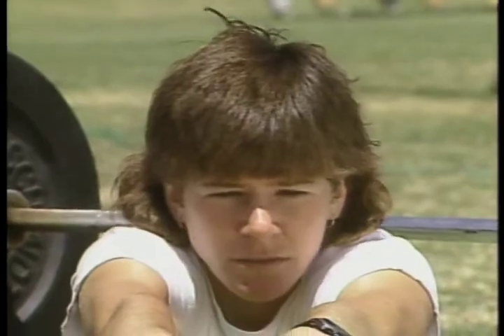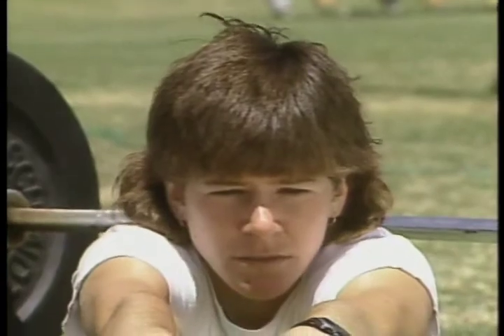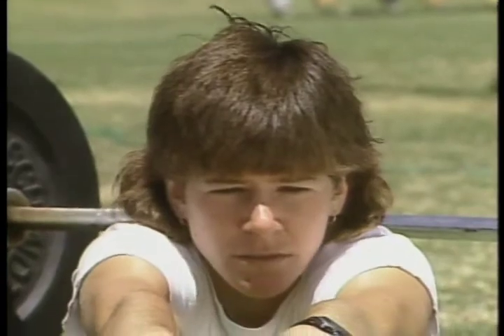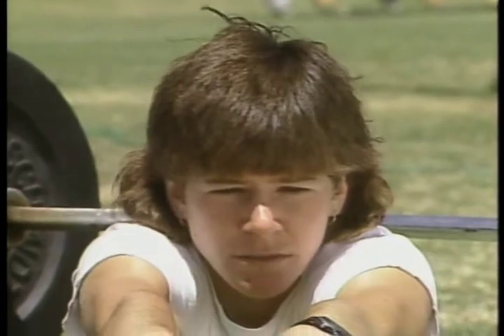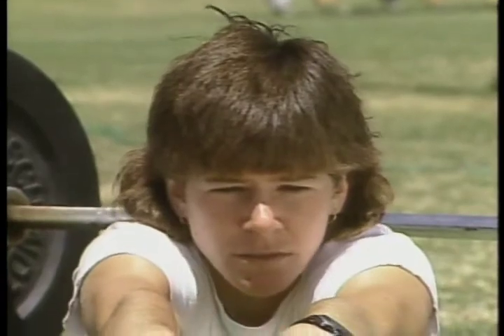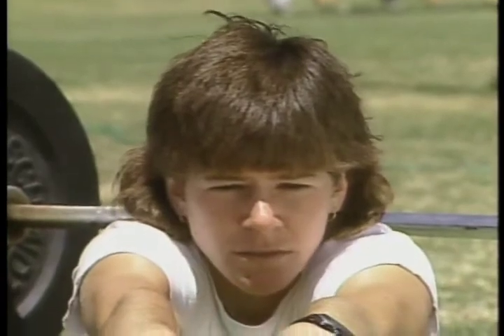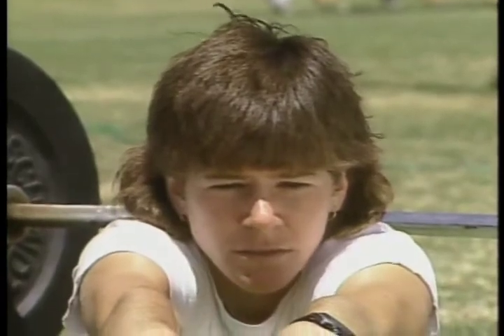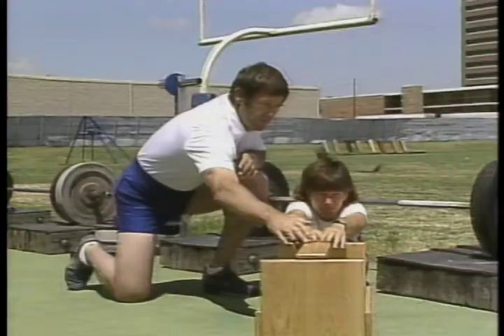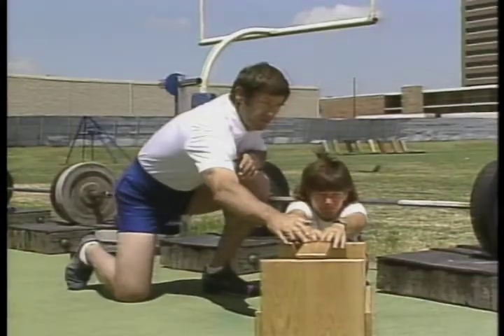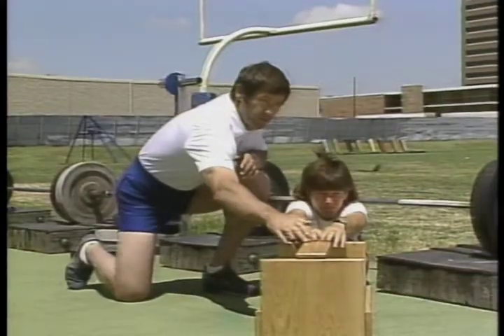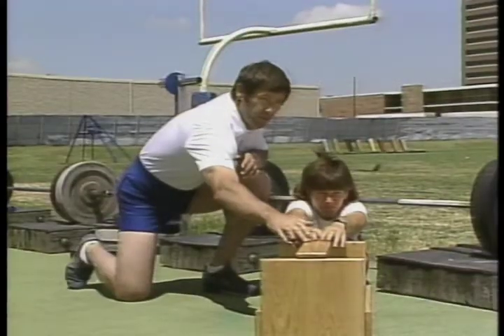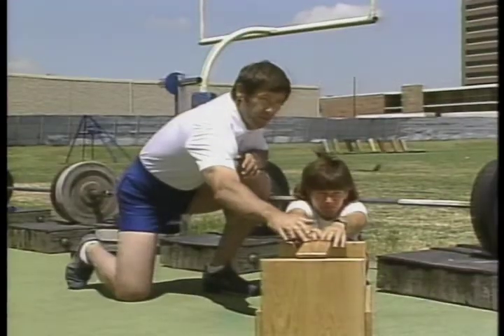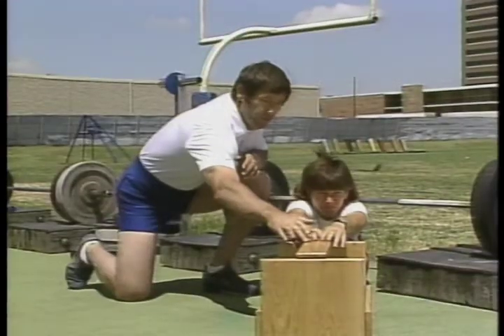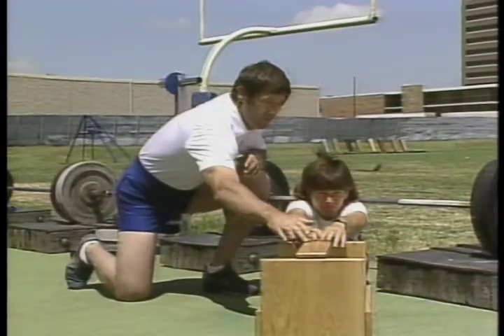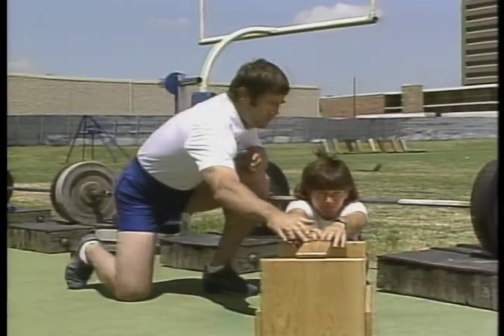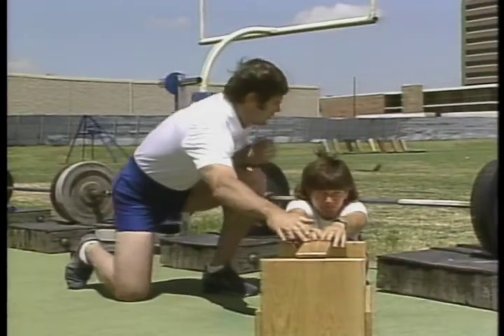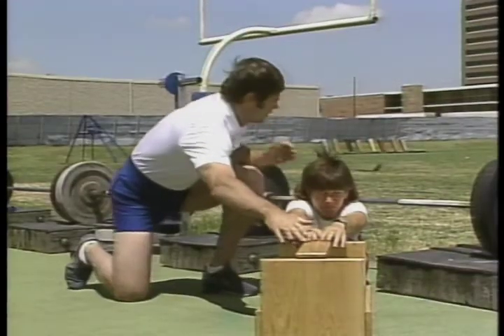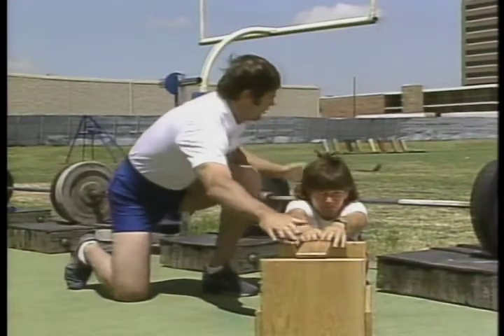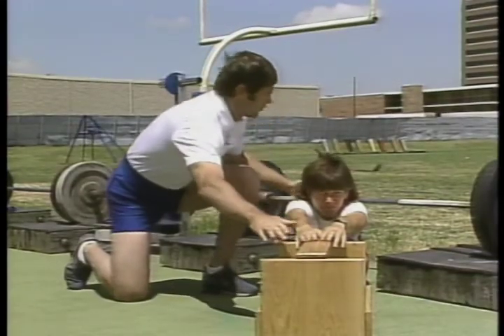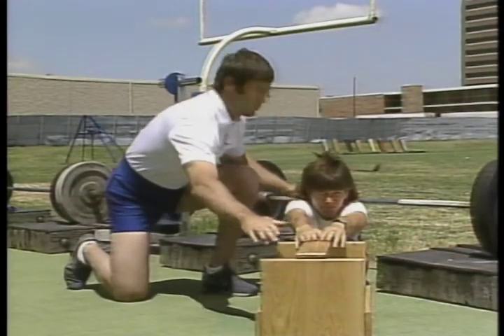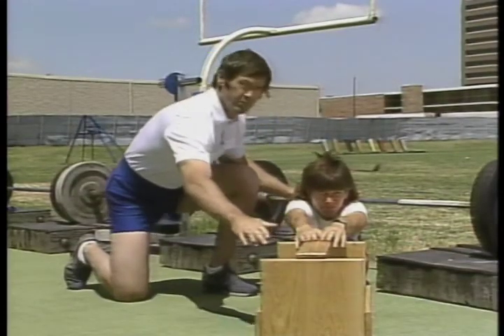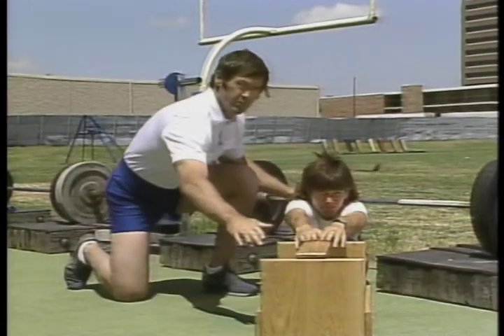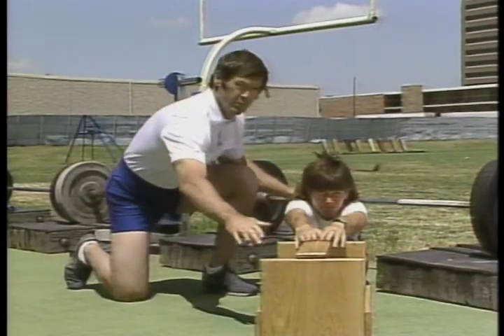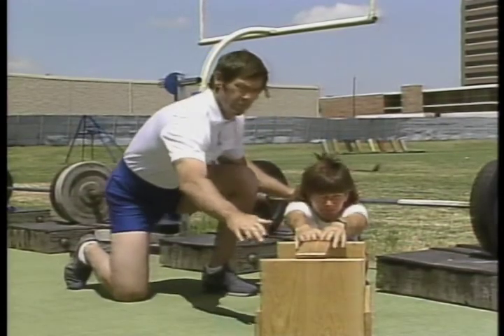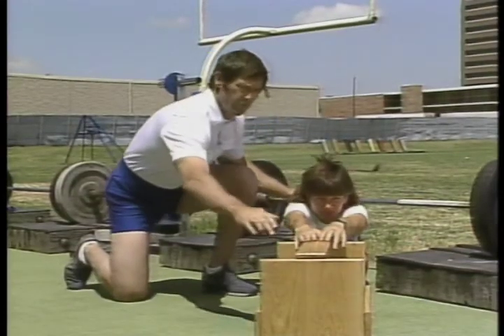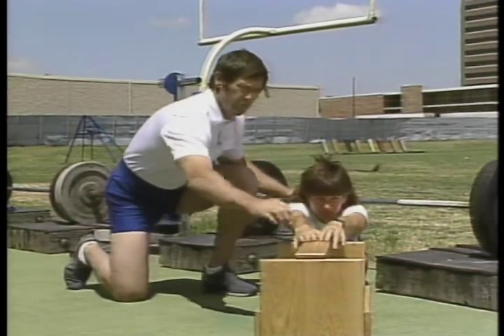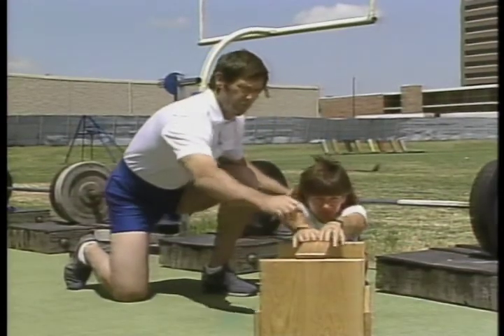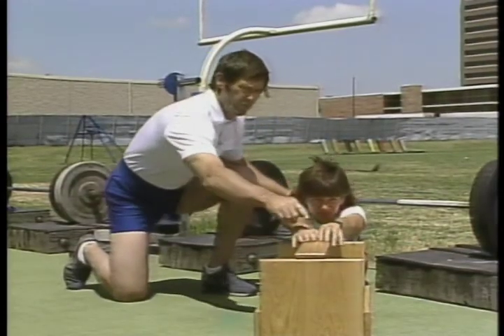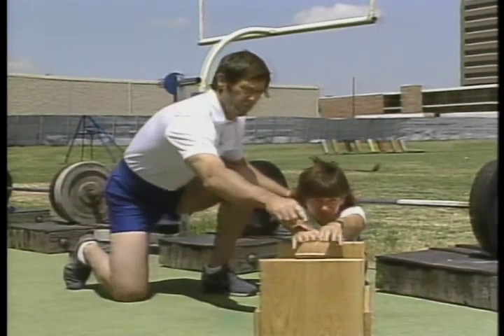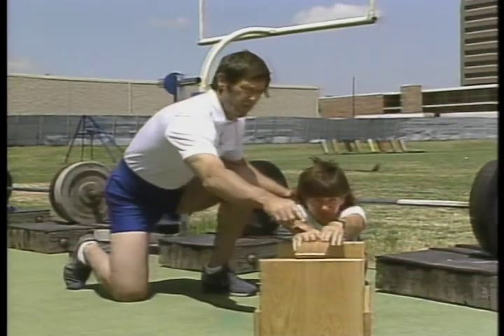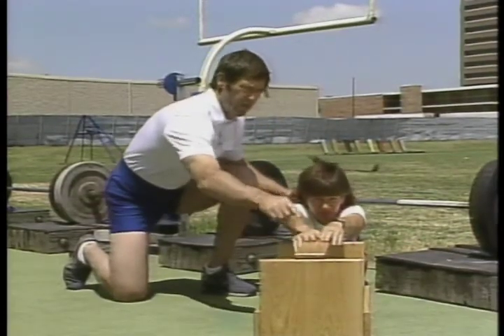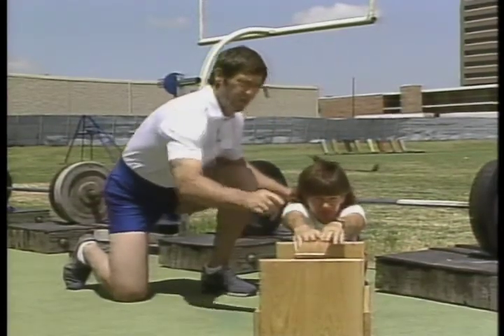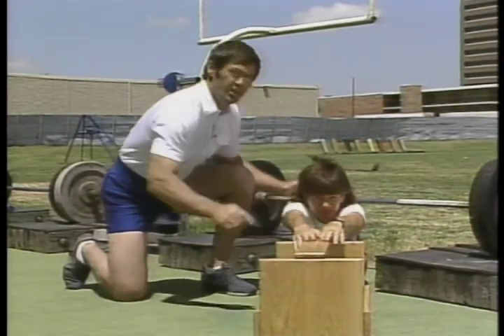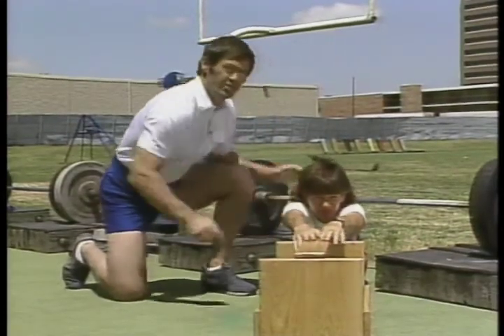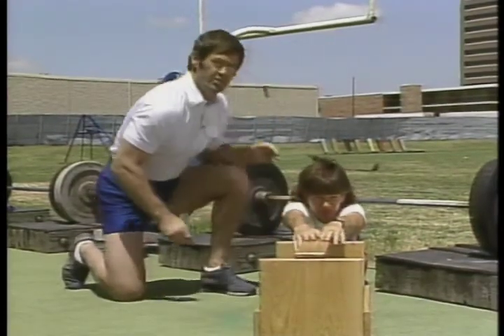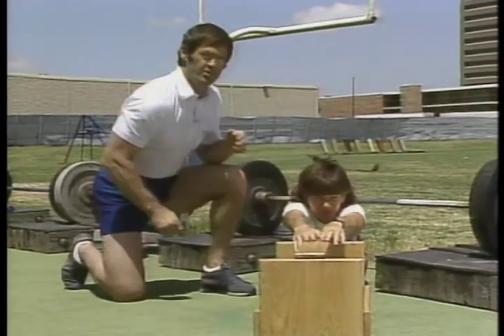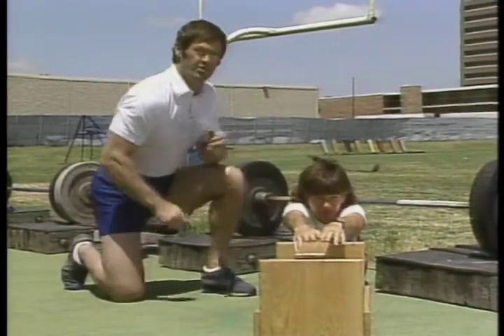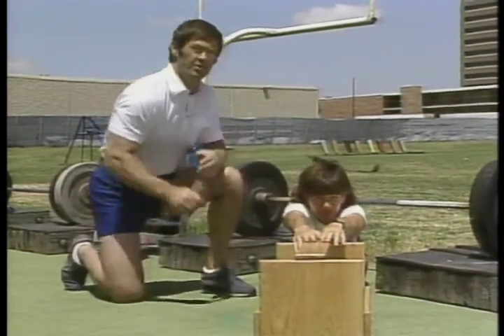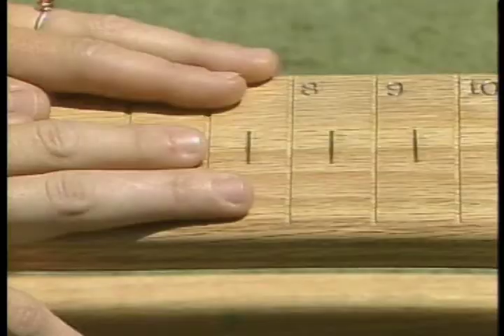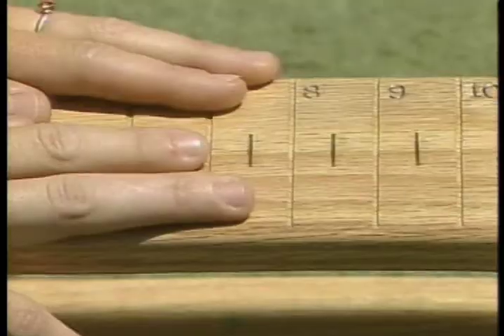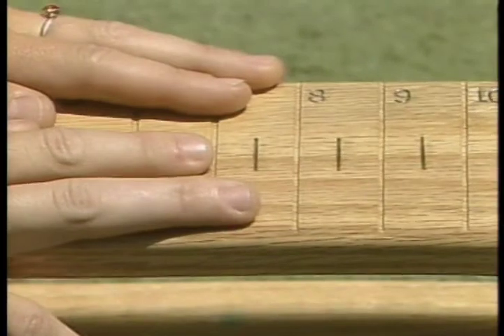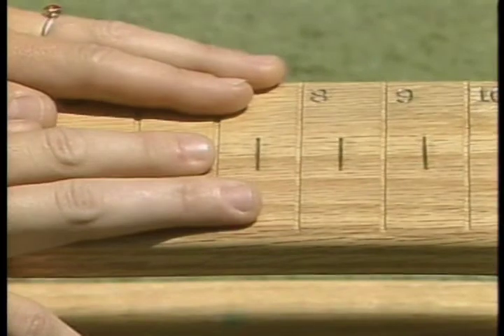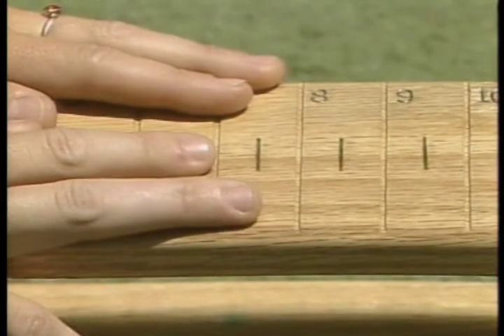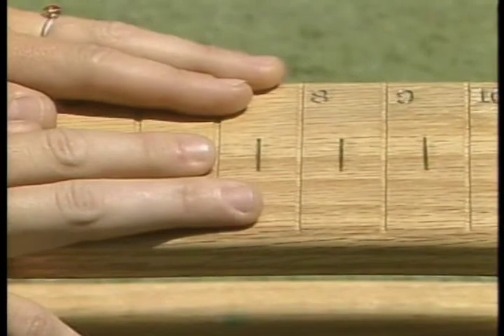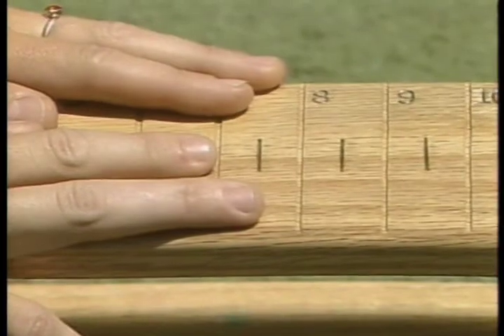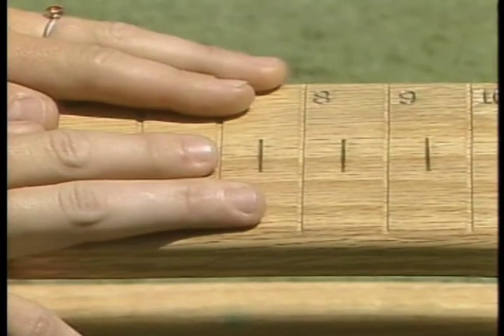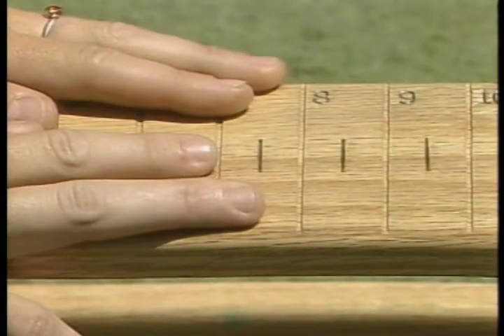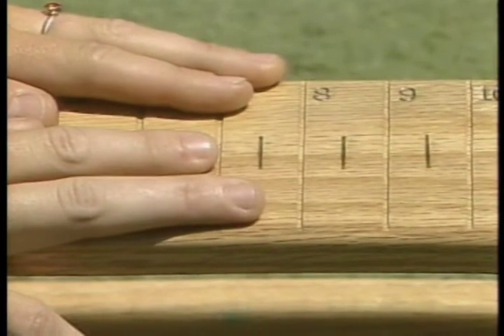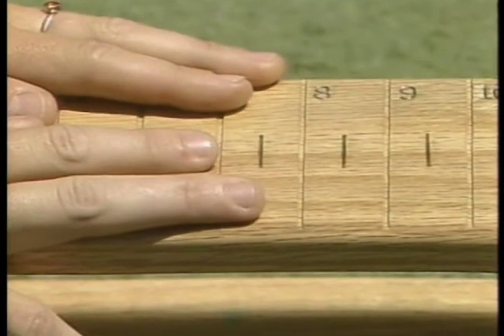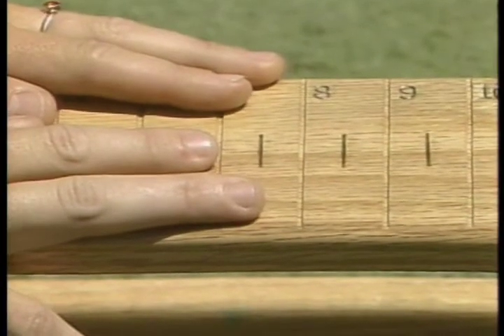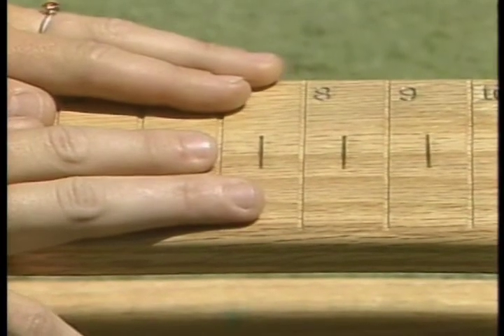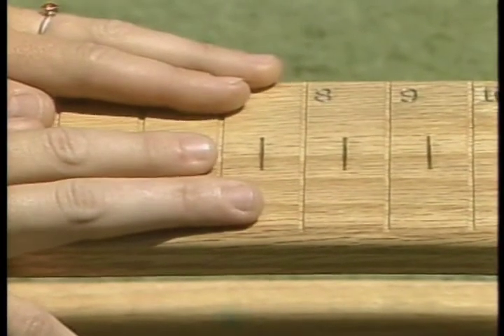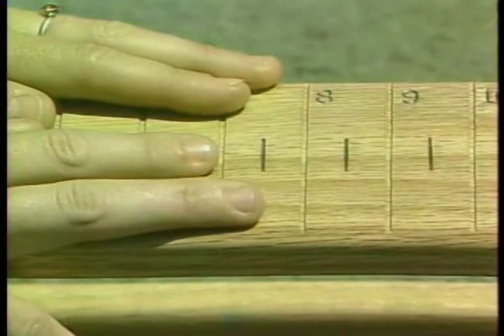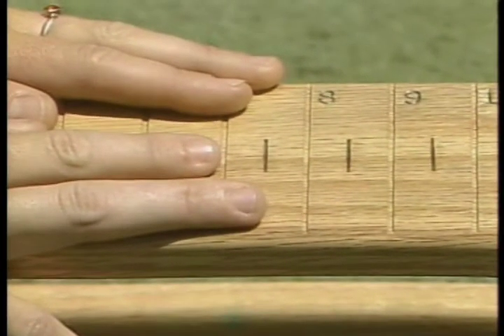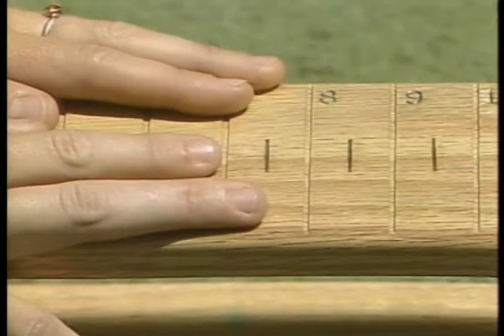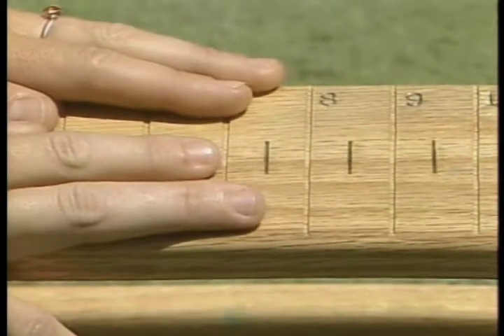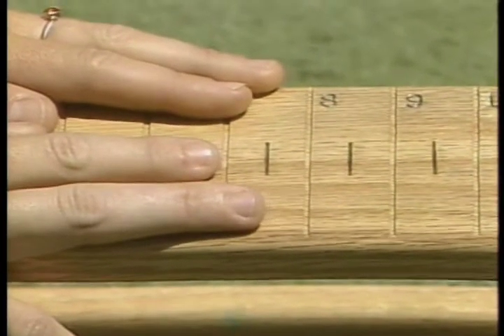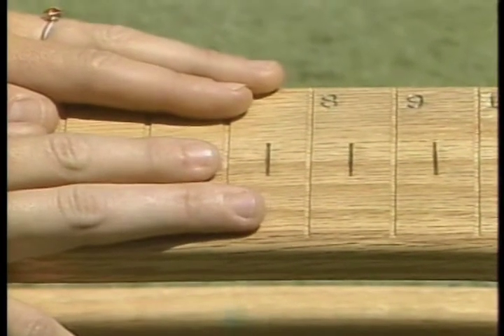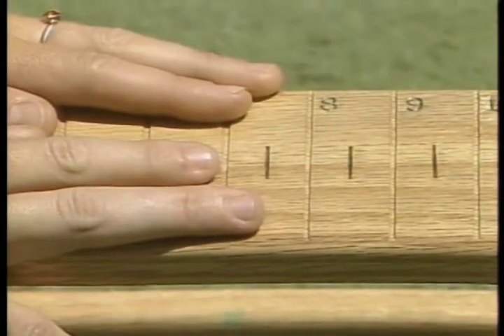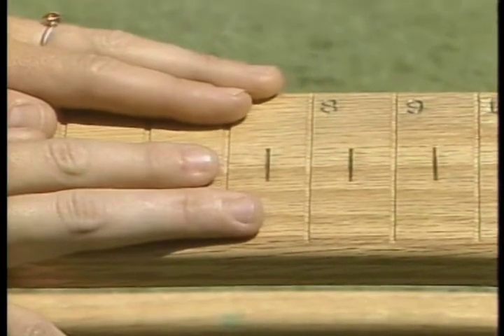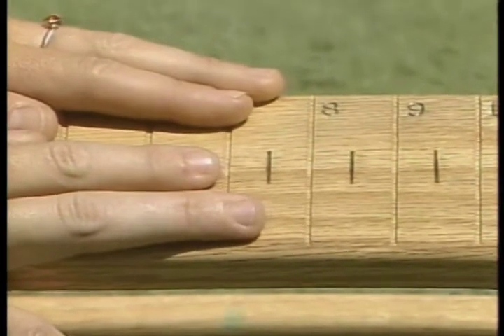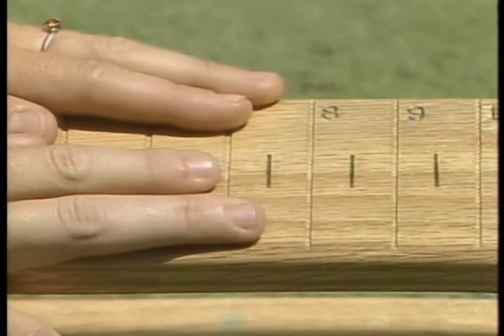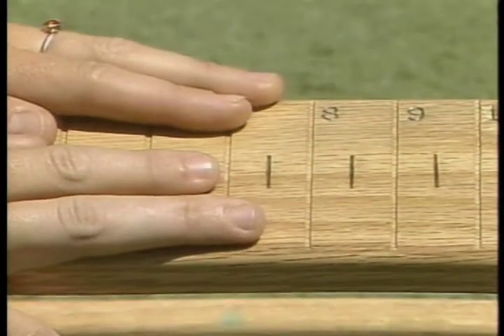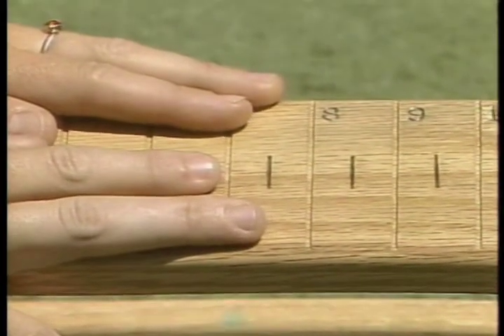You see it's an excellent flexibility of the trunk, which is about eight inches of flexion beyond her toes.